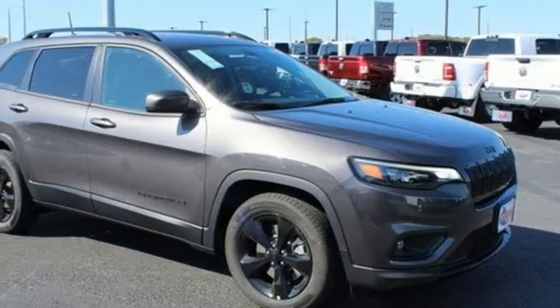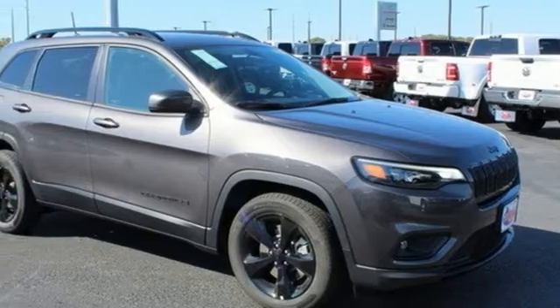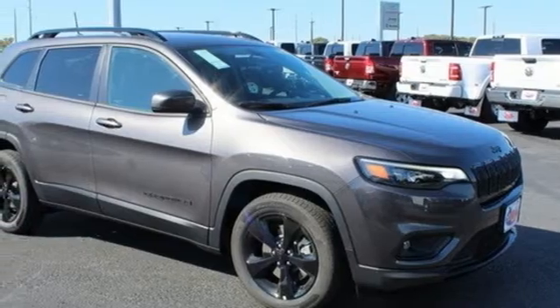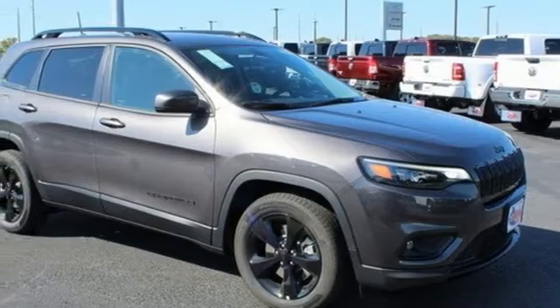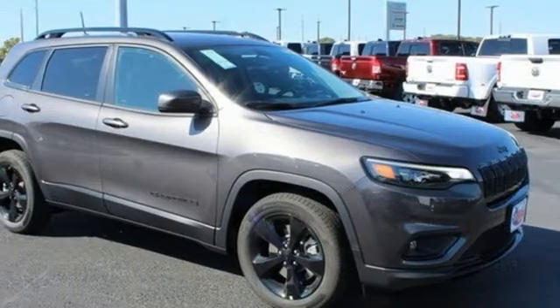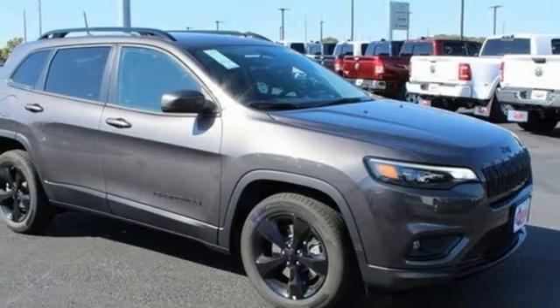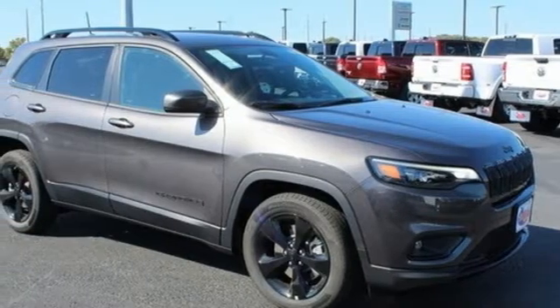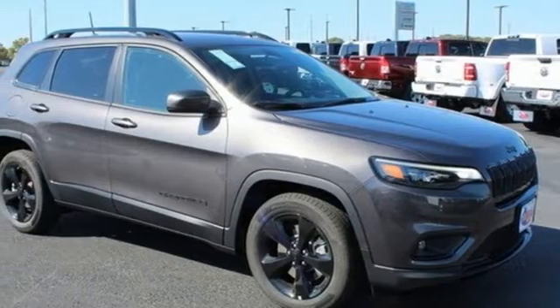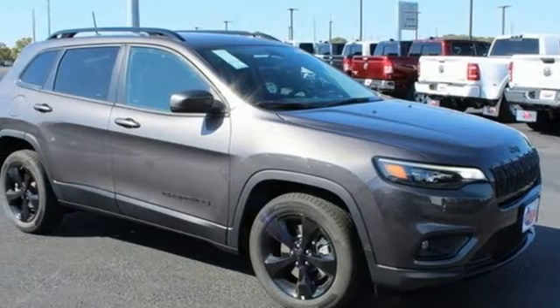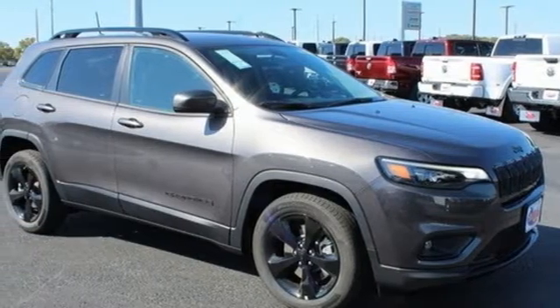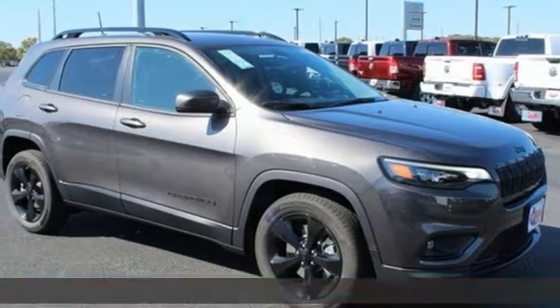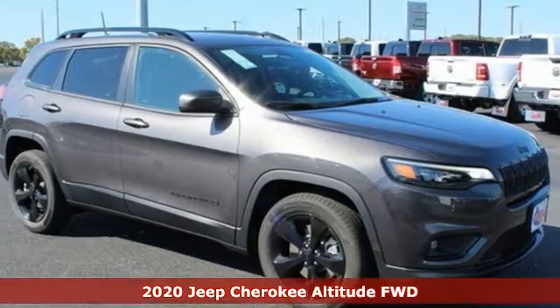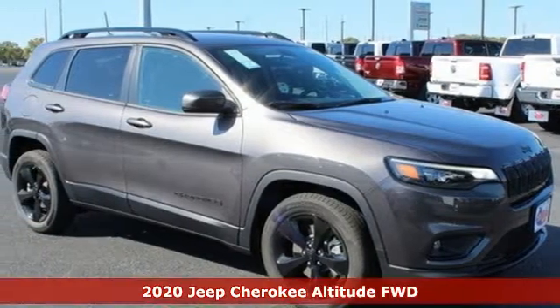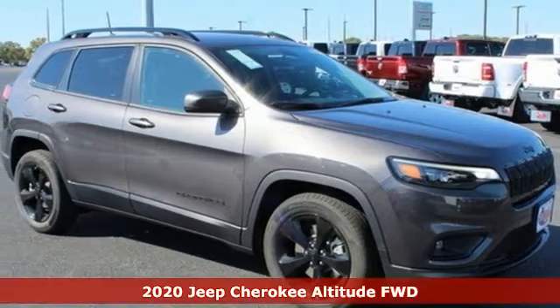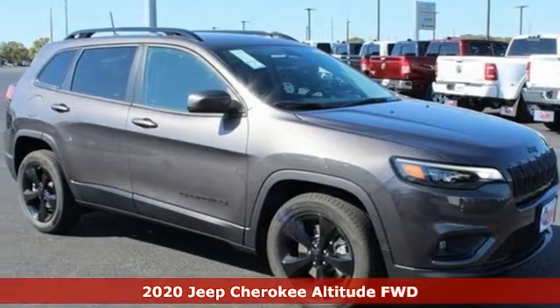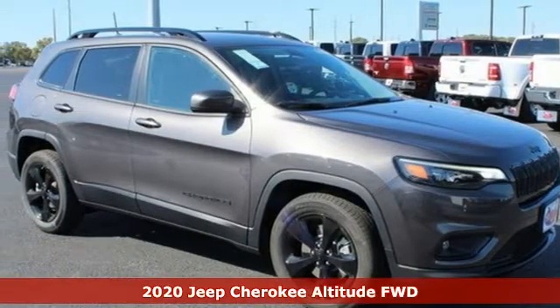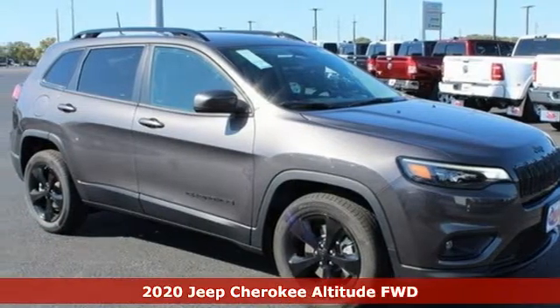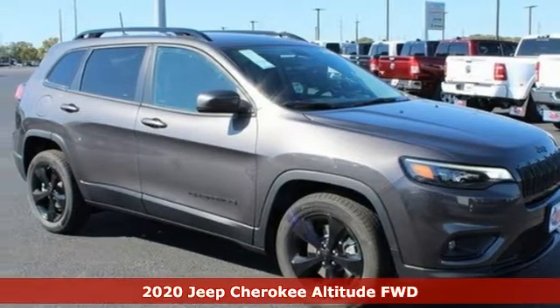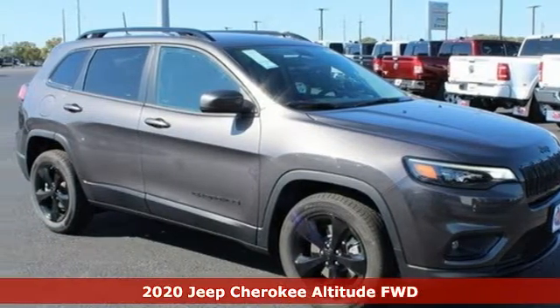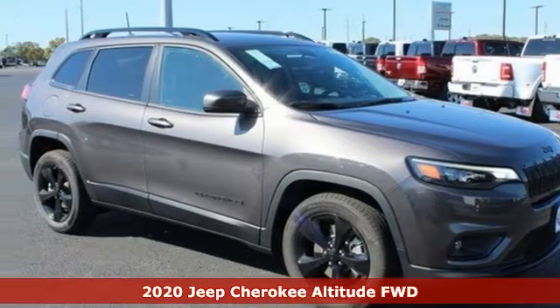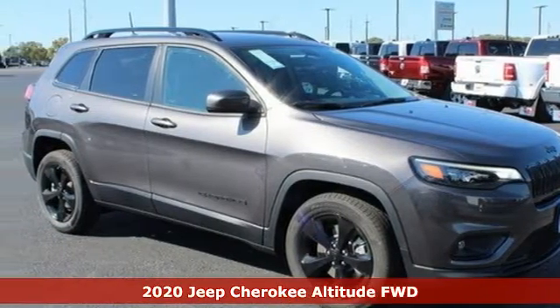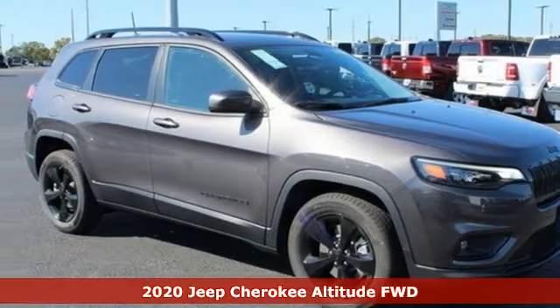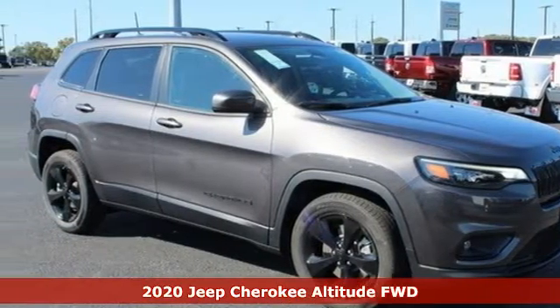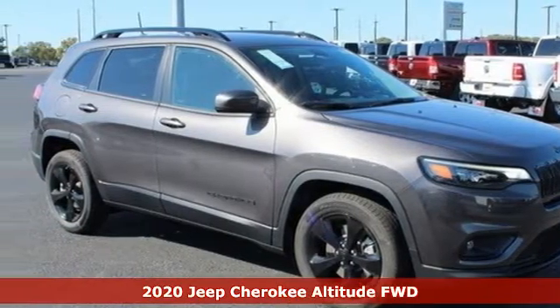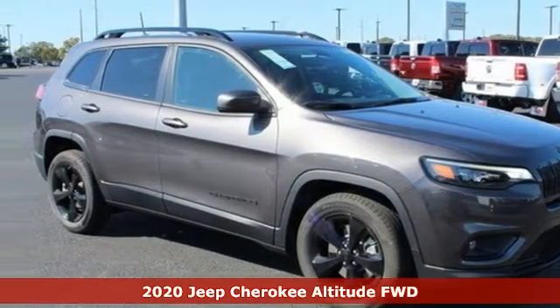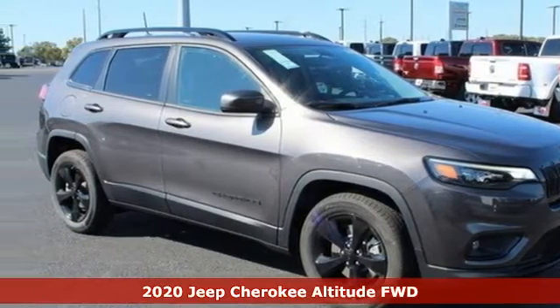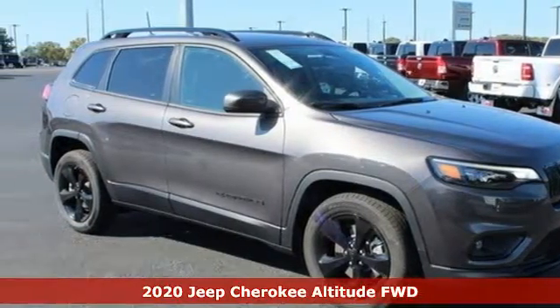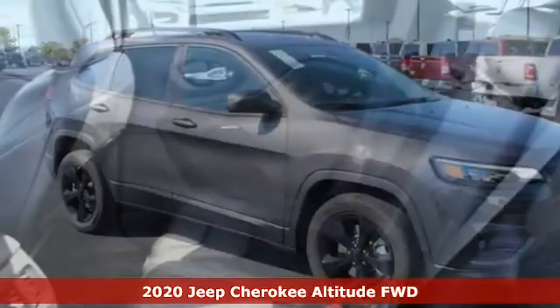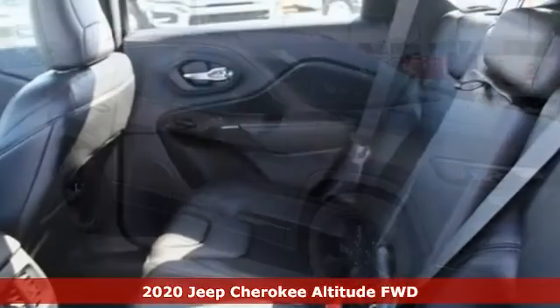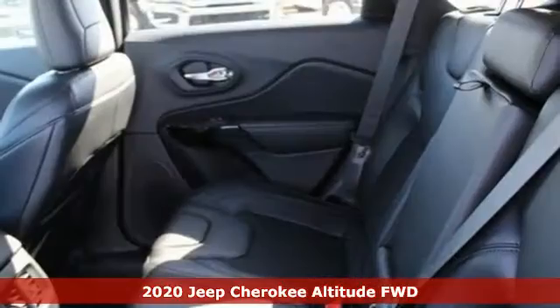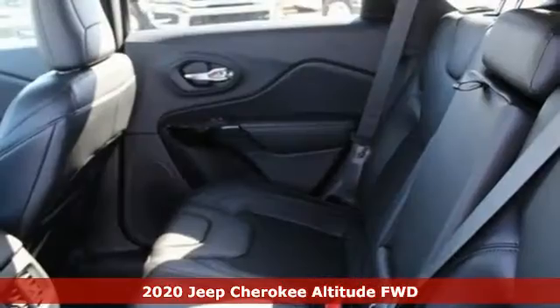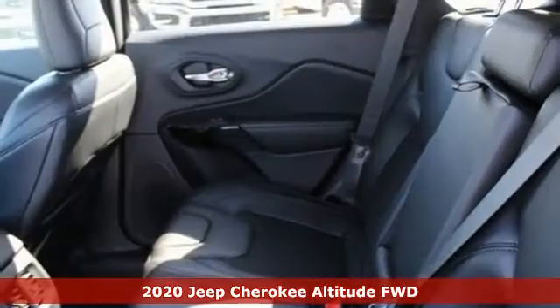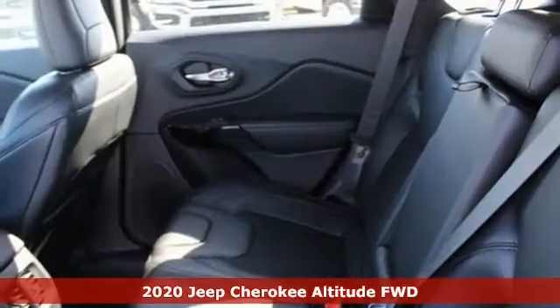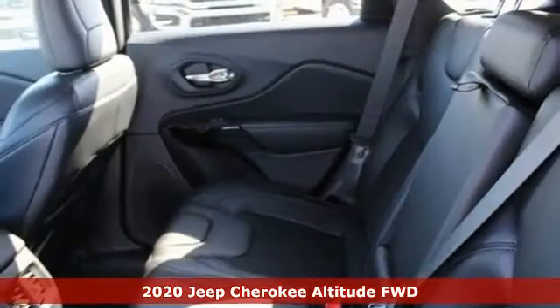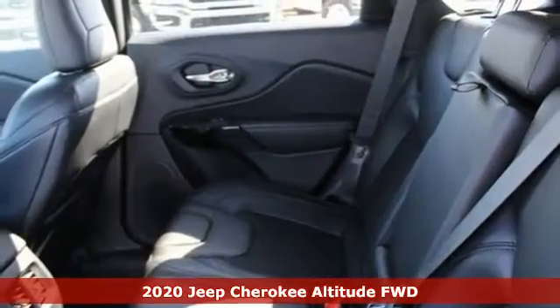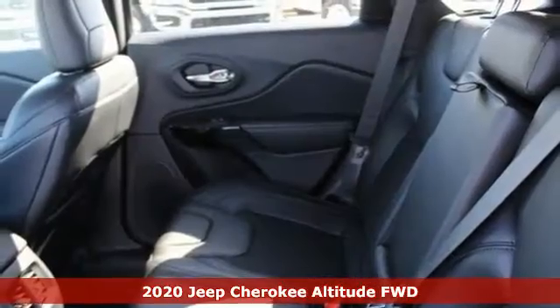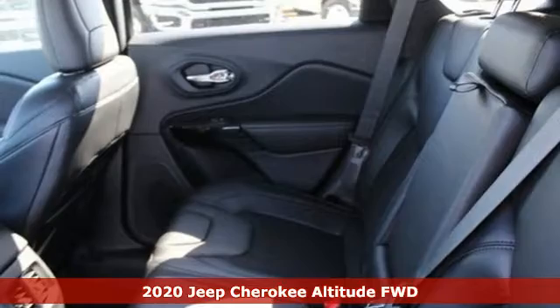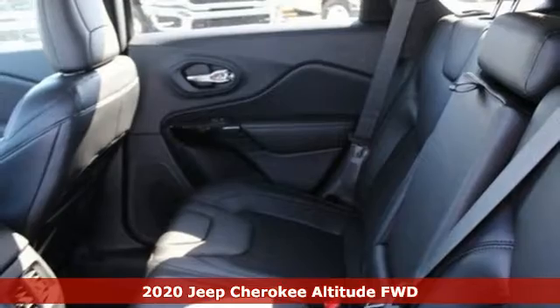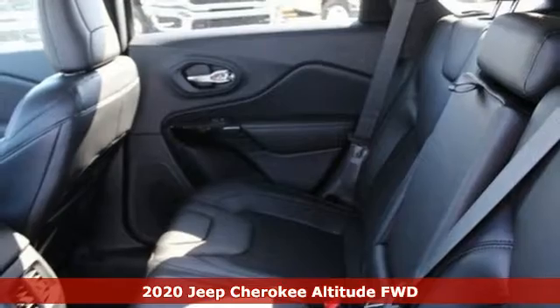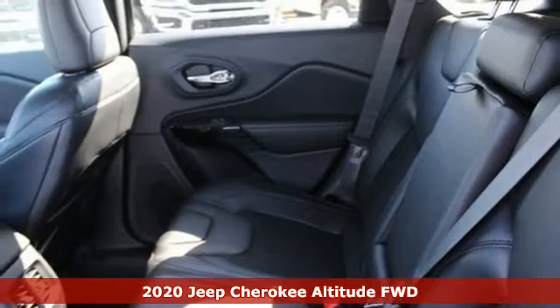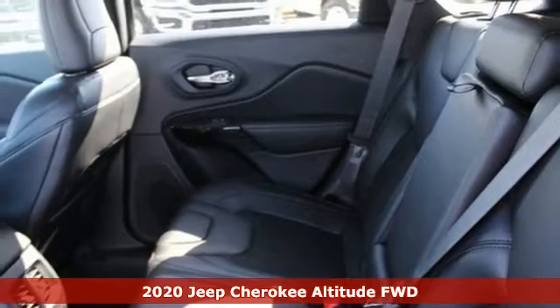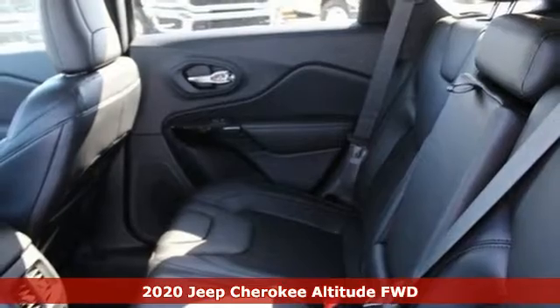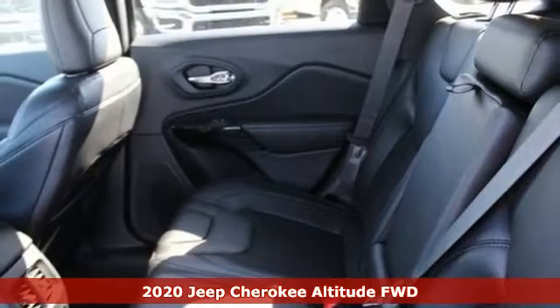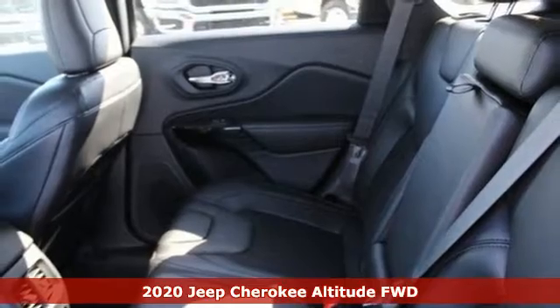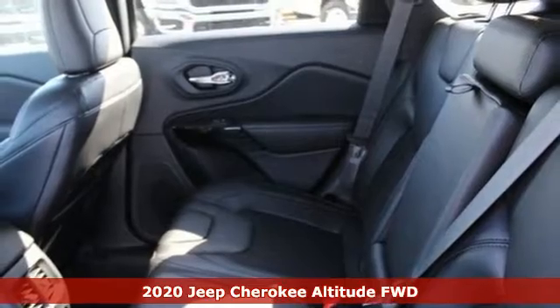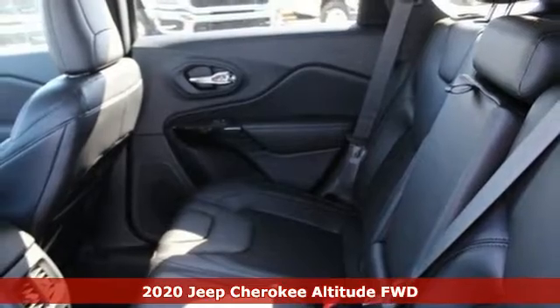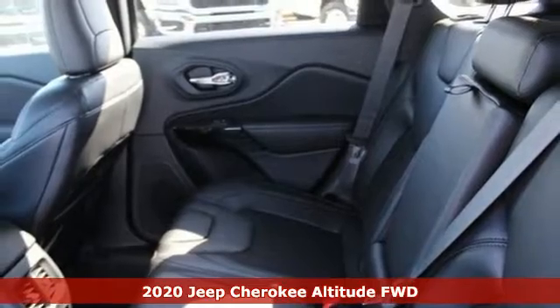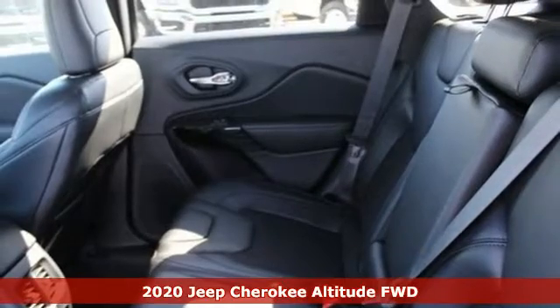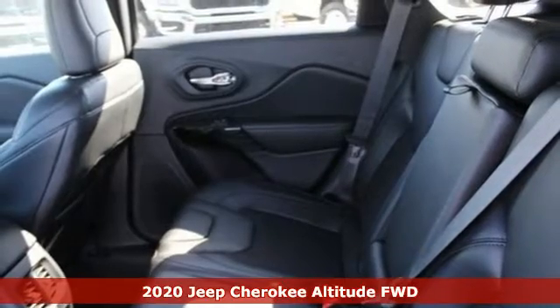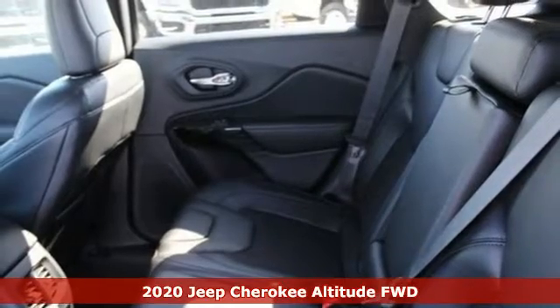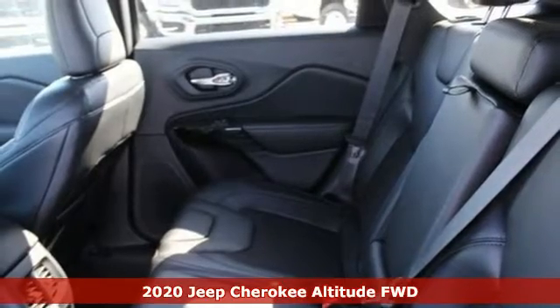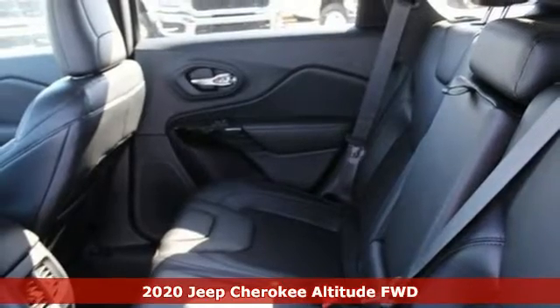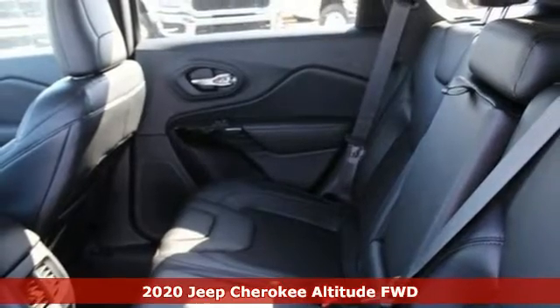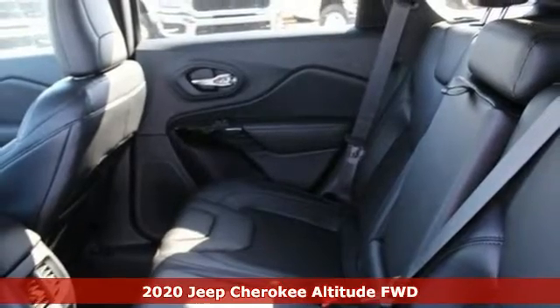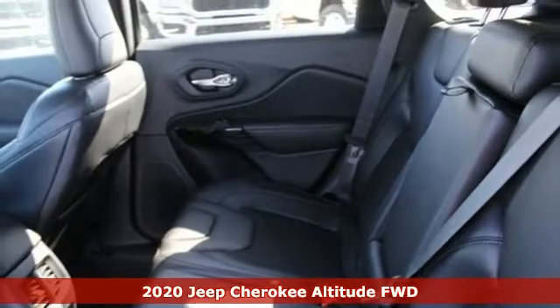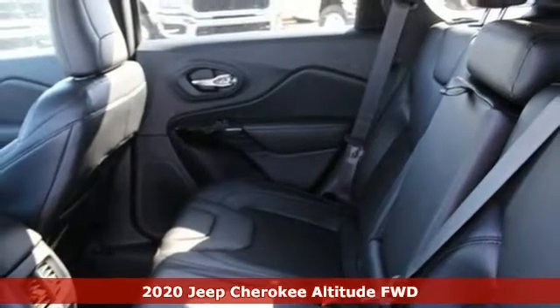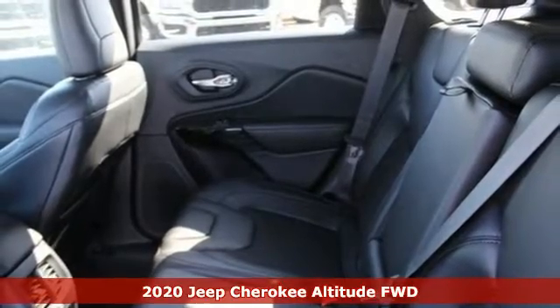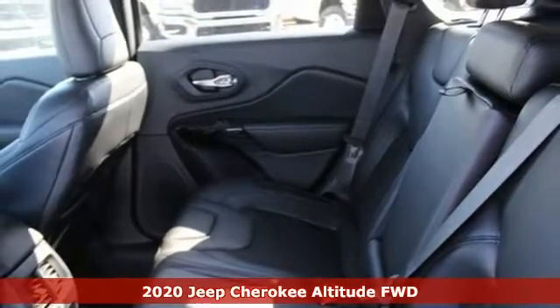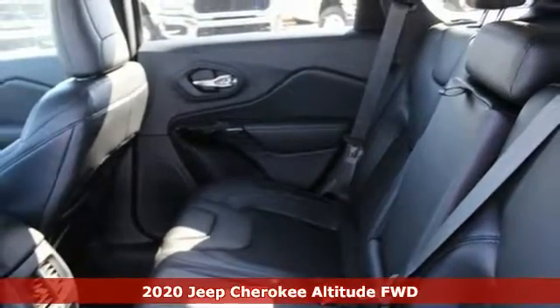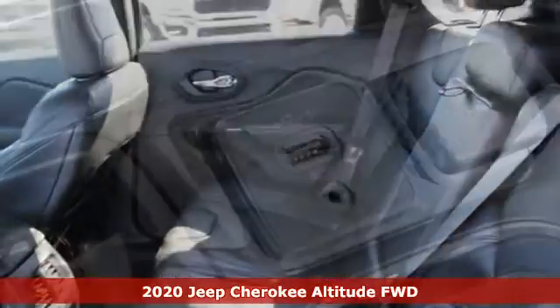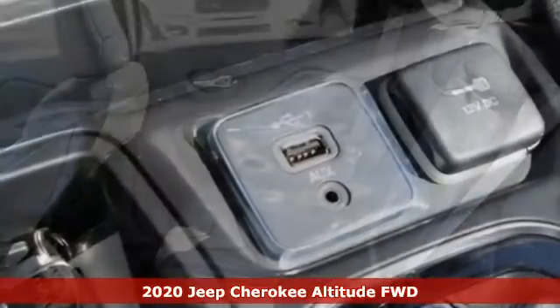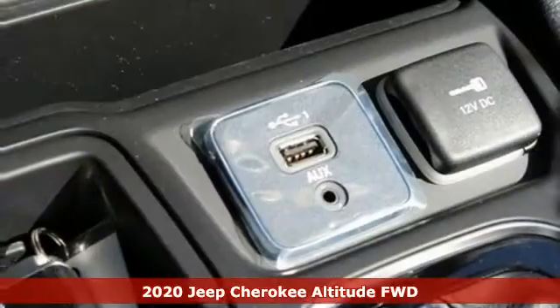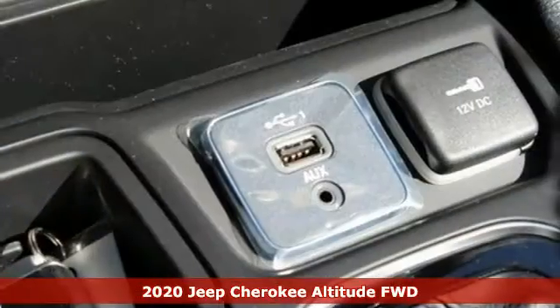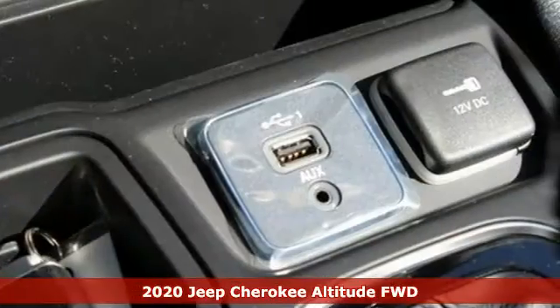Here's a new 2020 Jeep Cherokee. The Jeep life fits your life. And with features like these, every drive's a pleasure.